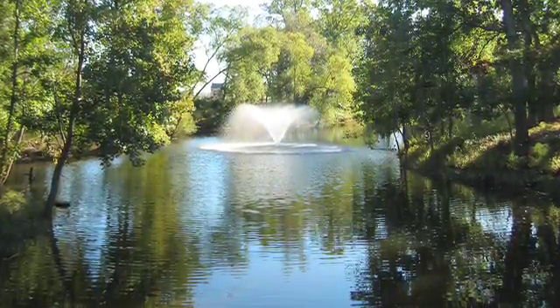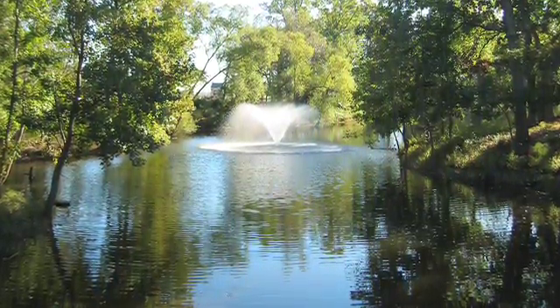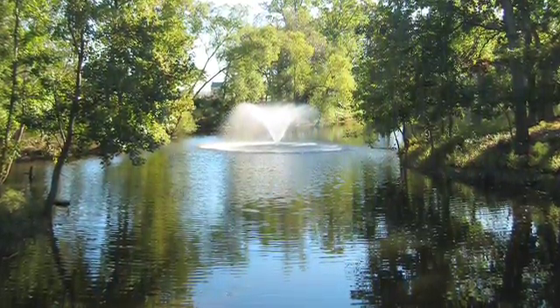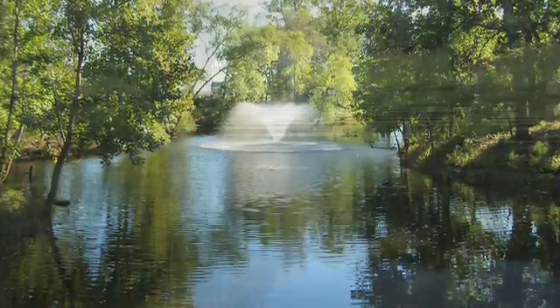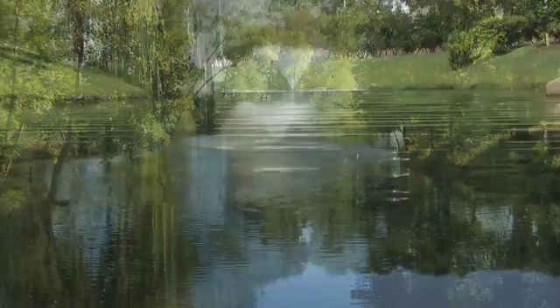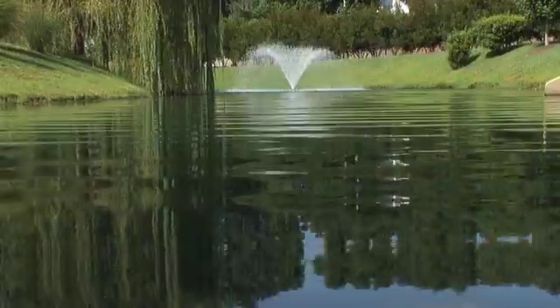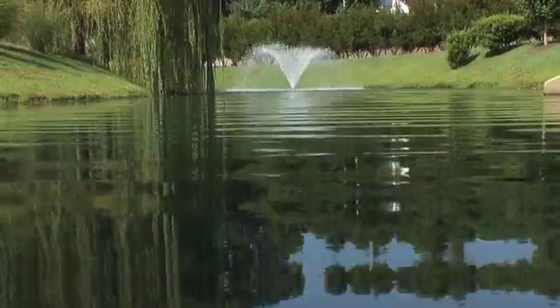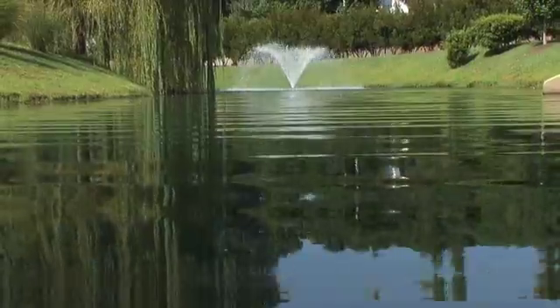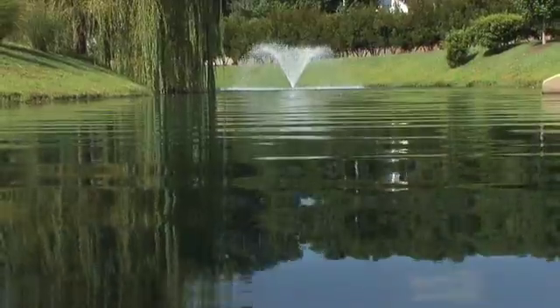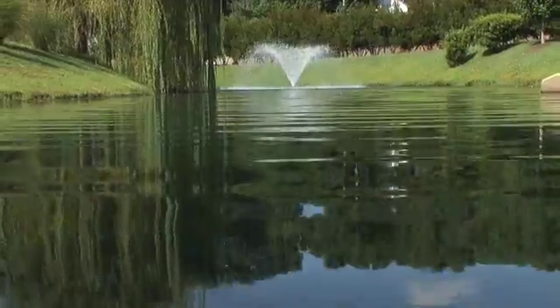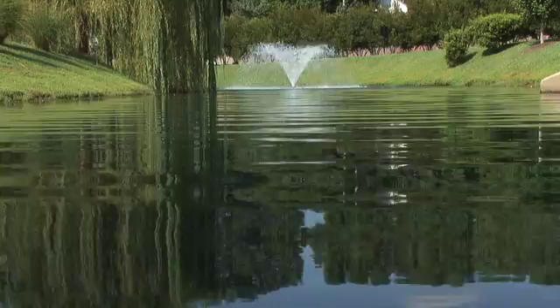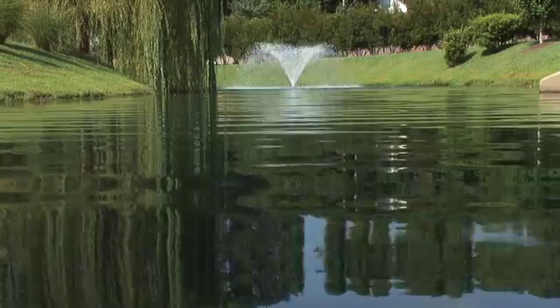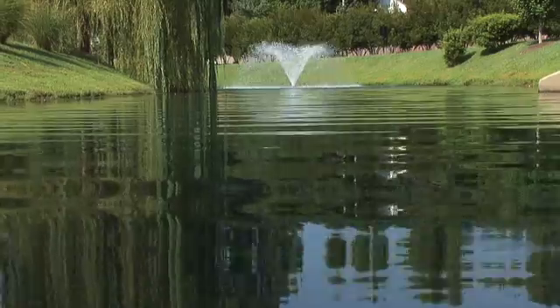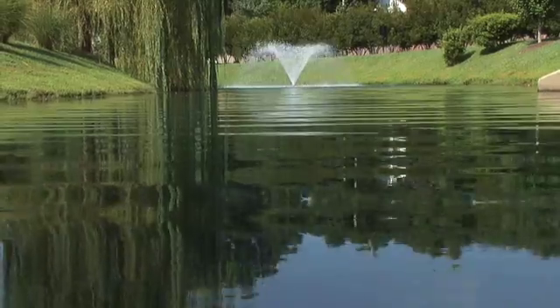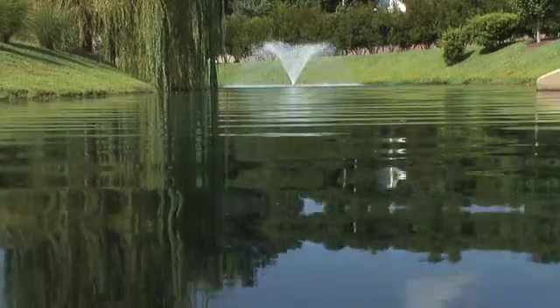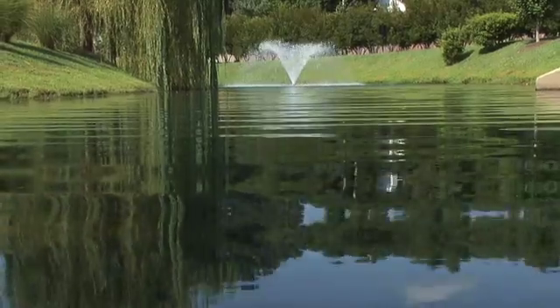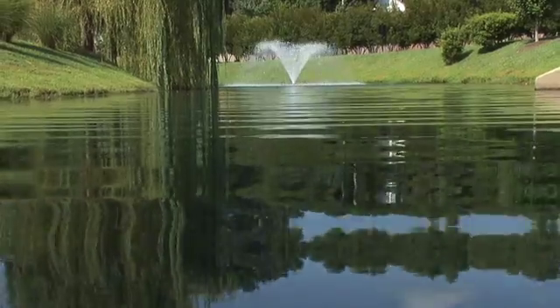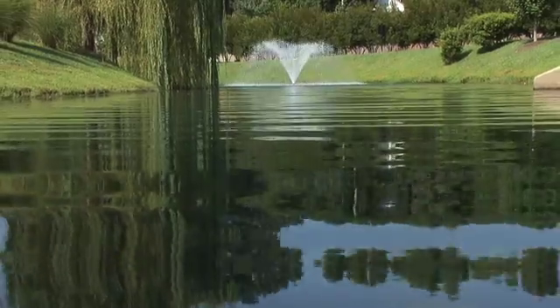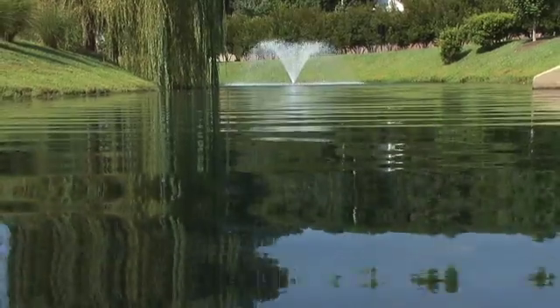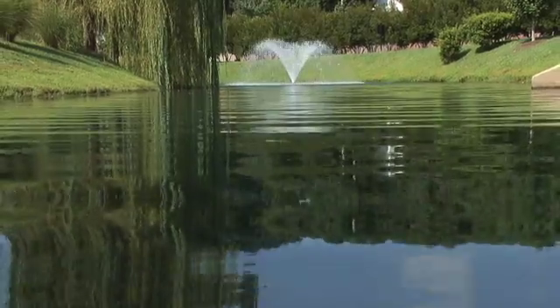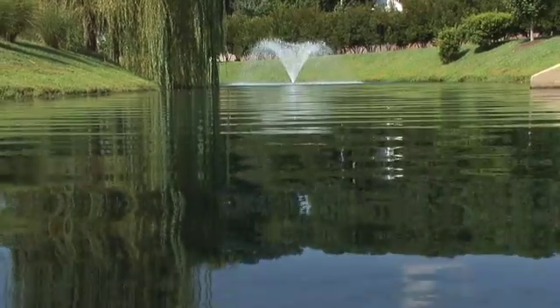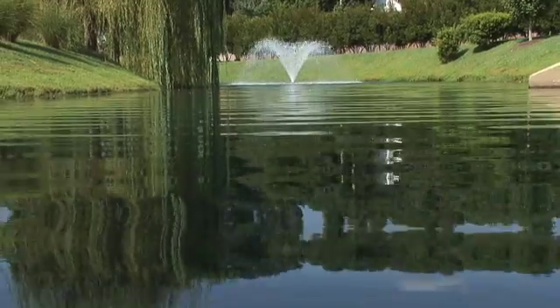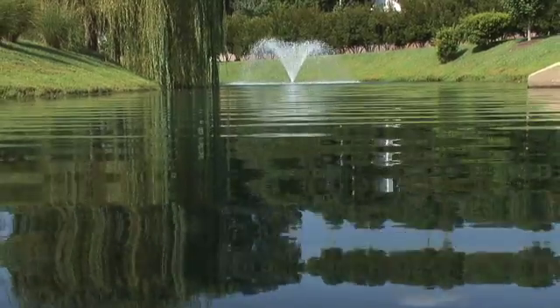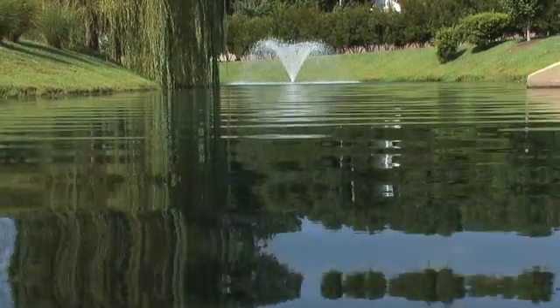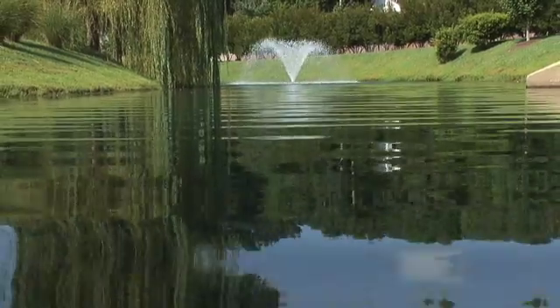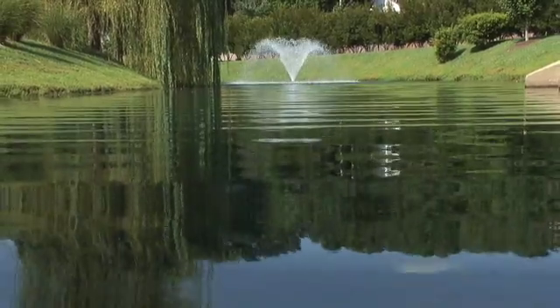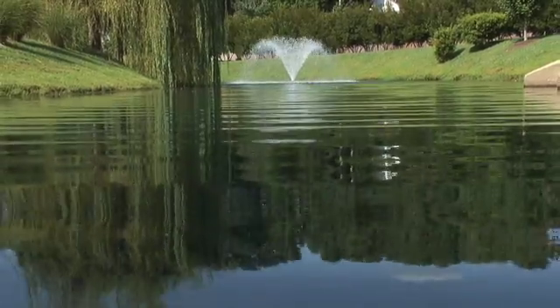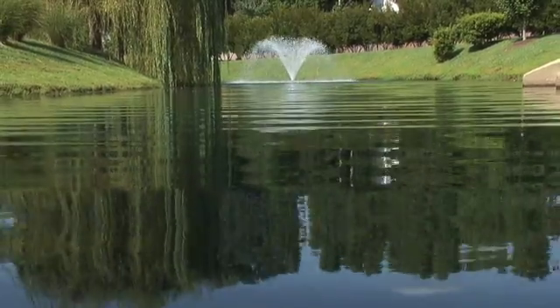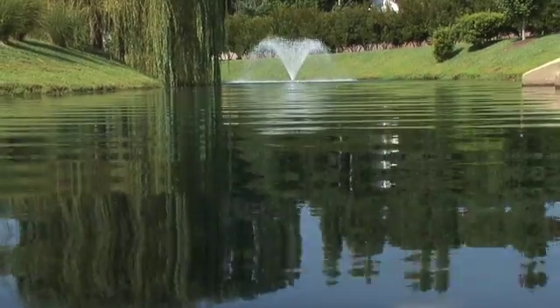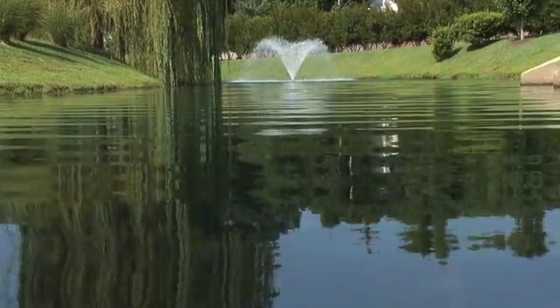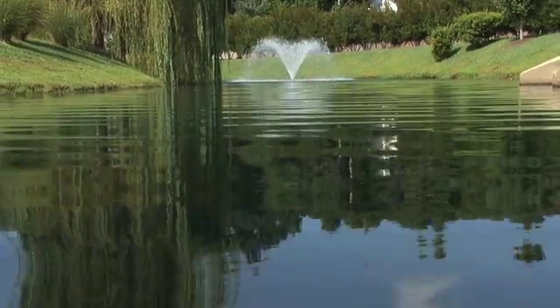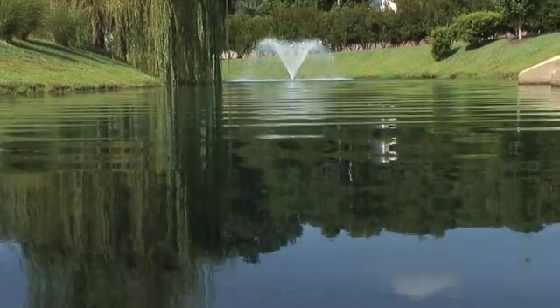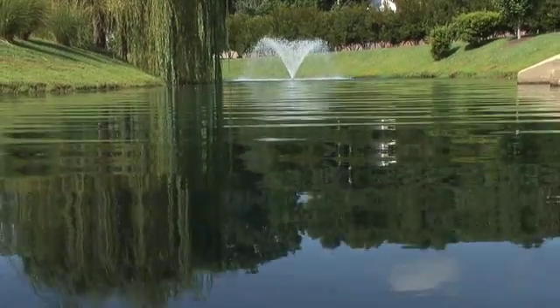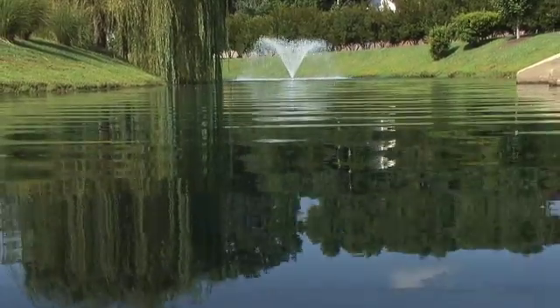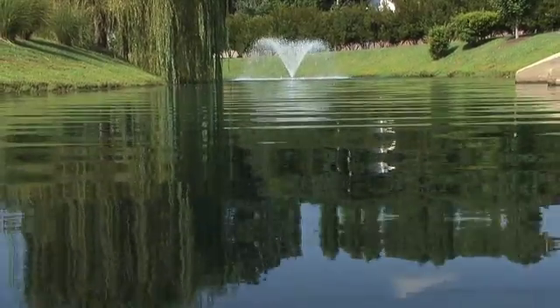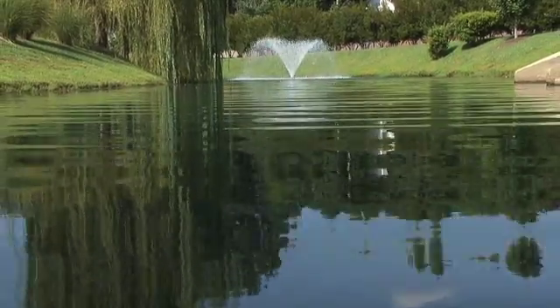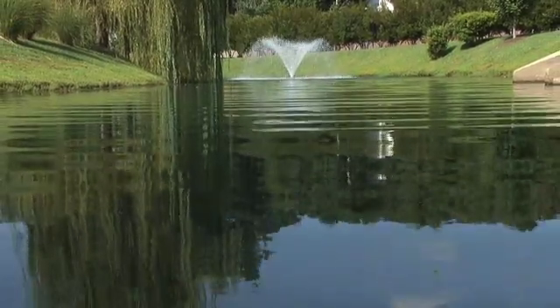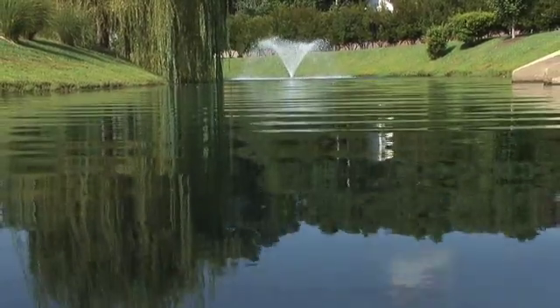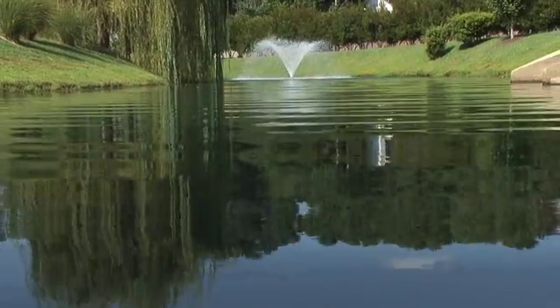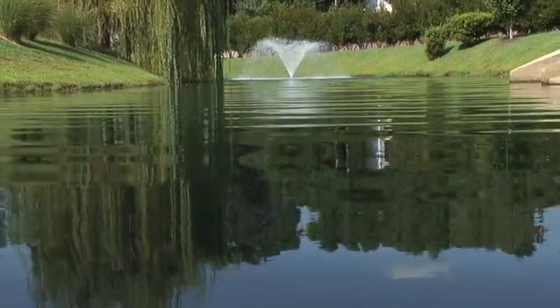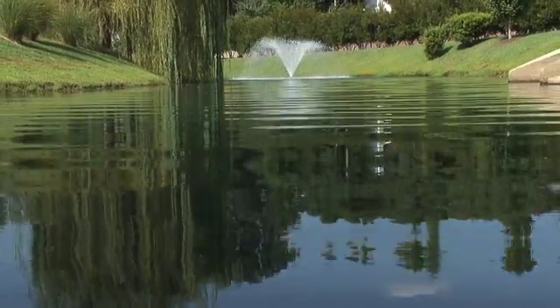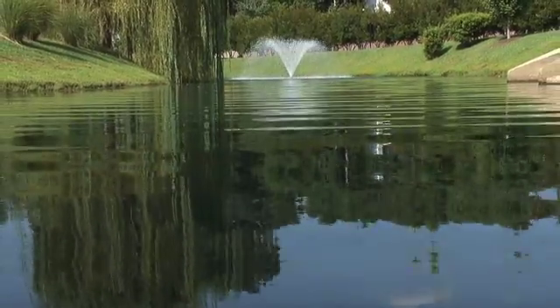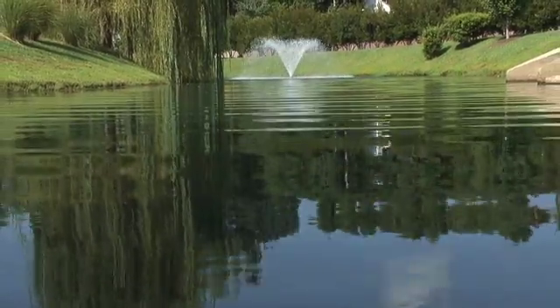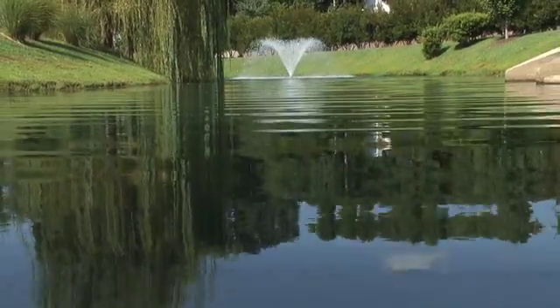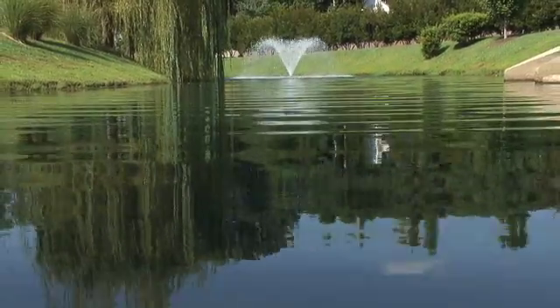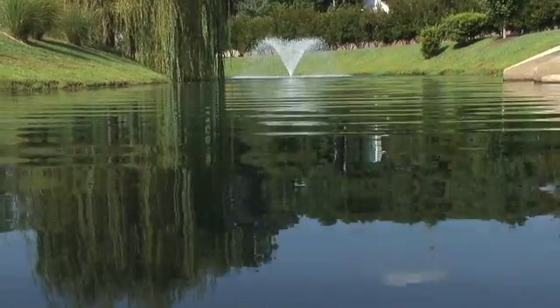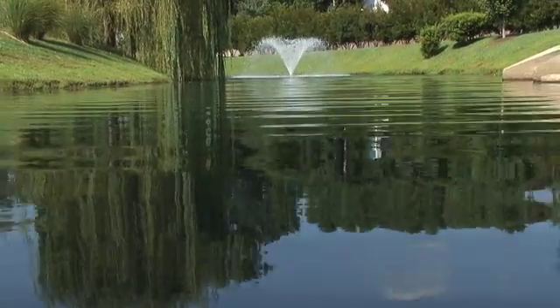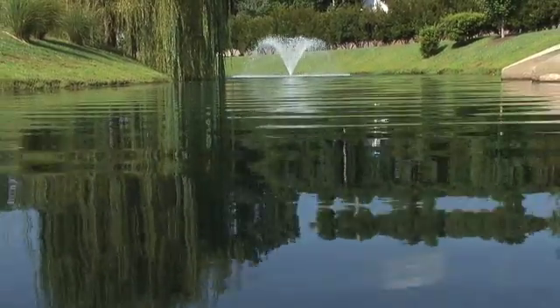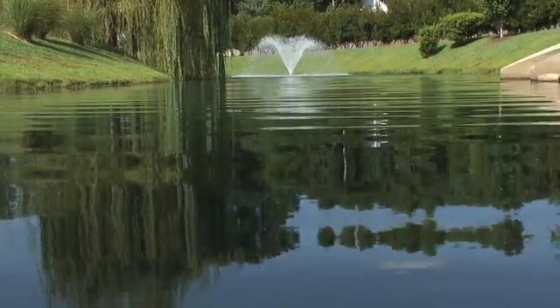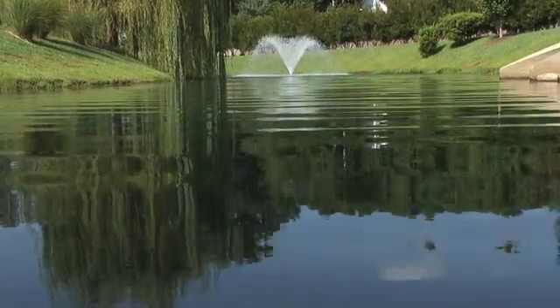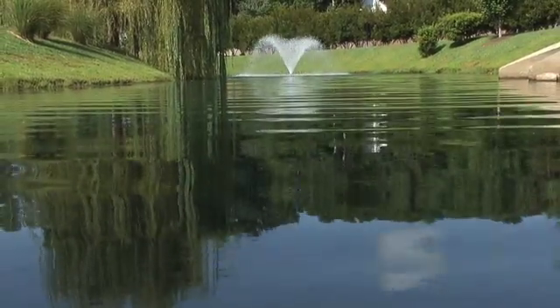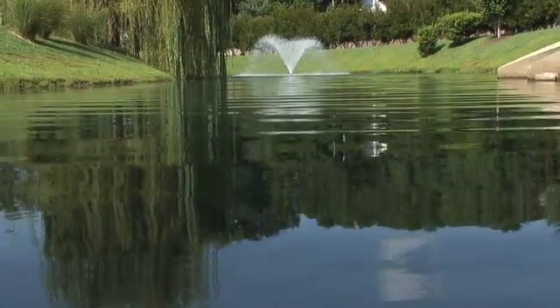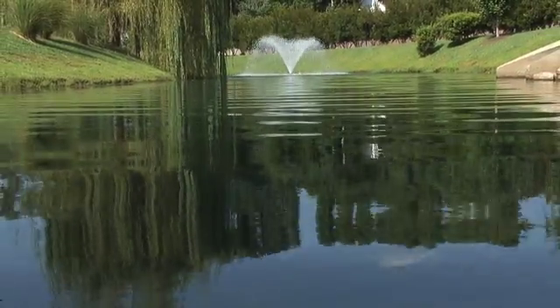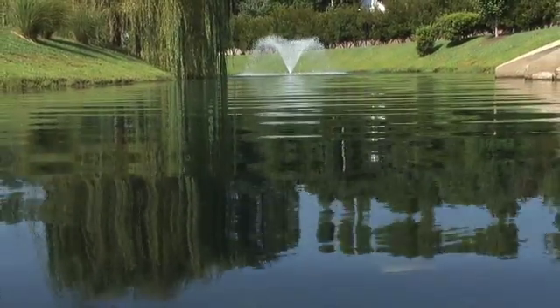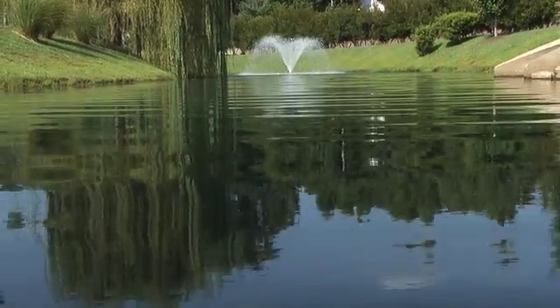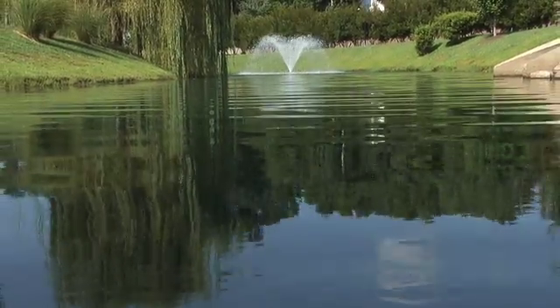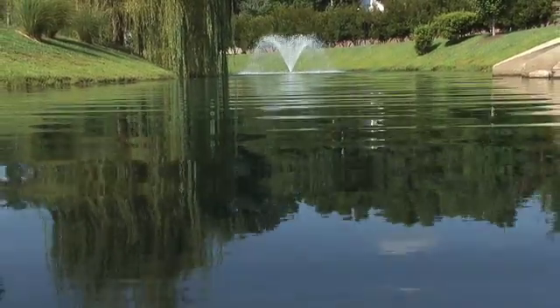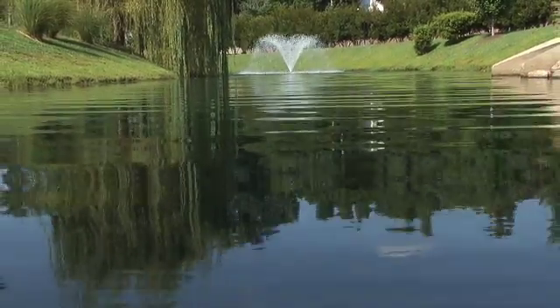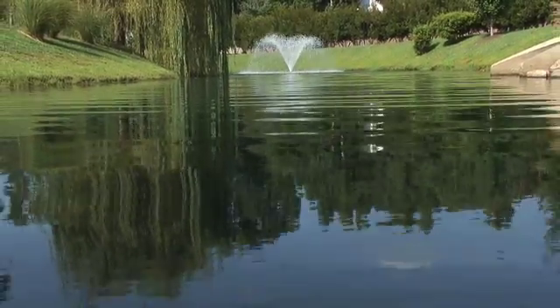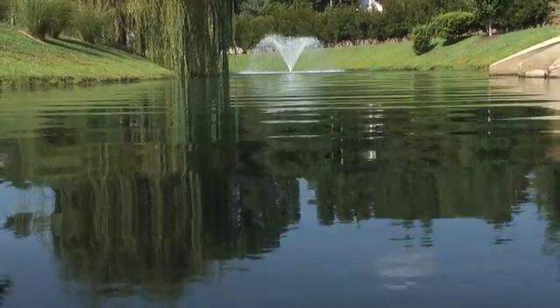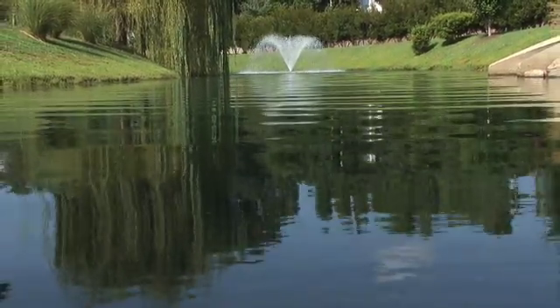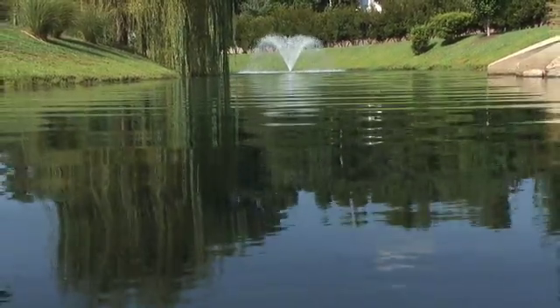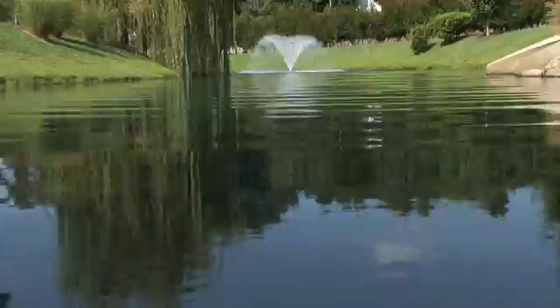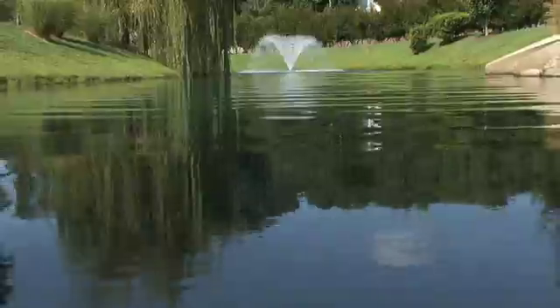We do a lot of biological augmentation, which also helps to reduce the ability for algae to grow because you're removing the food source from the algae.